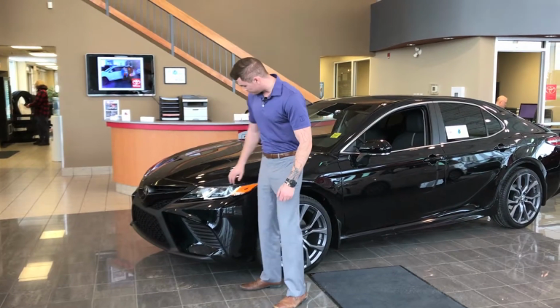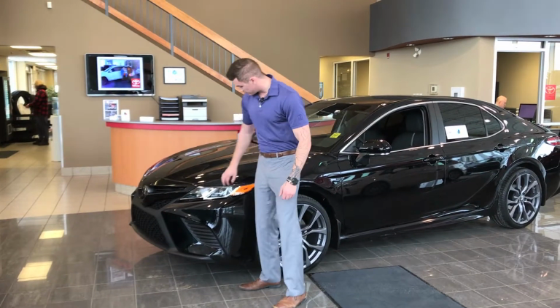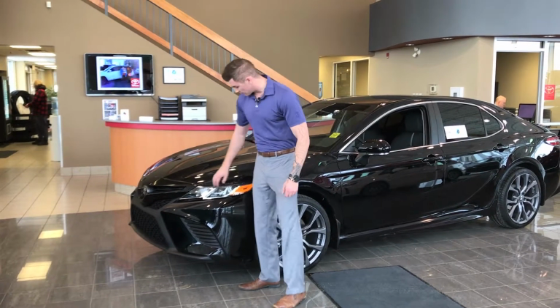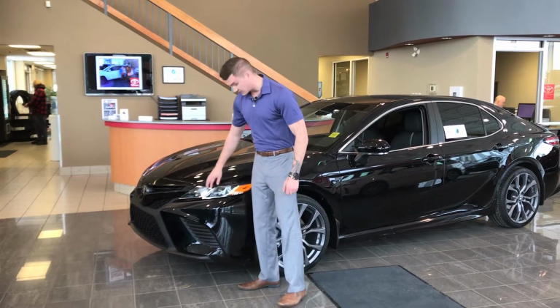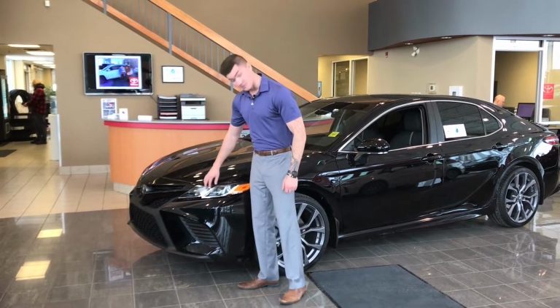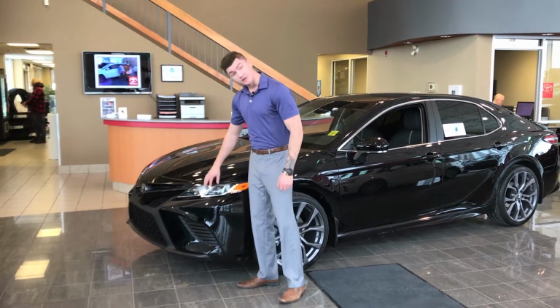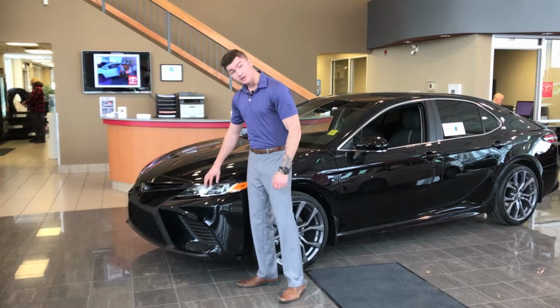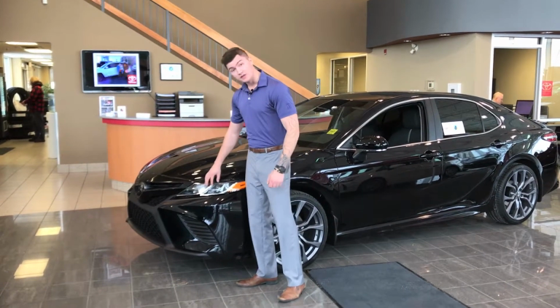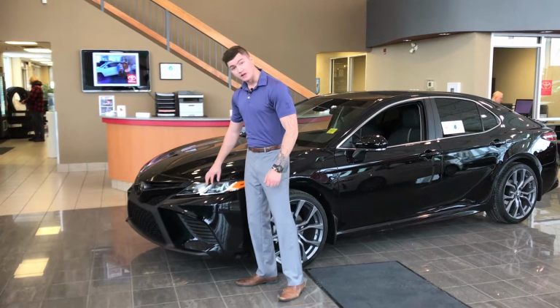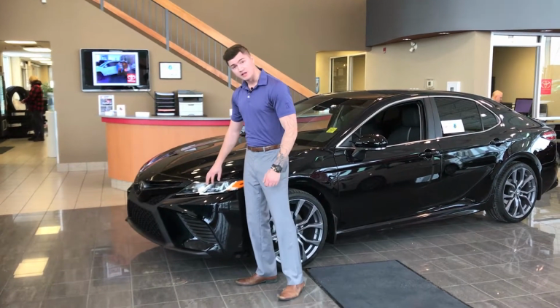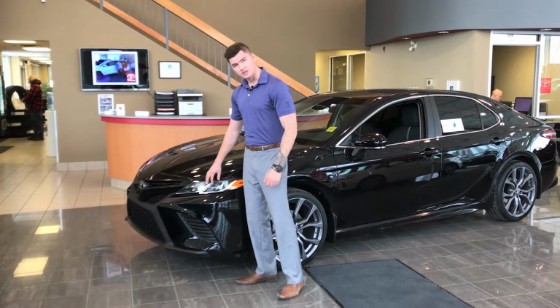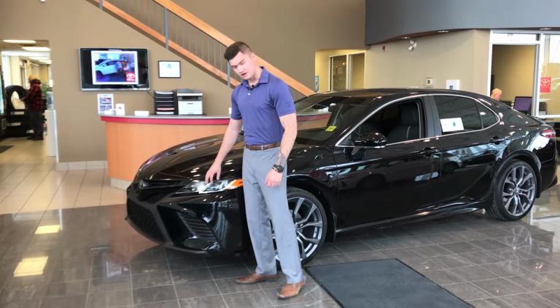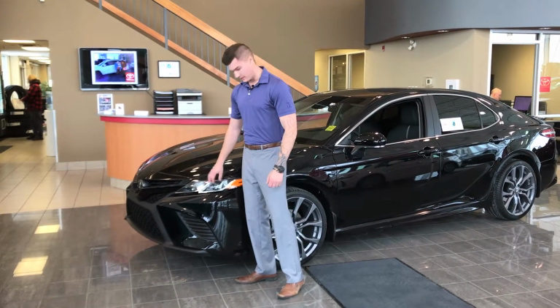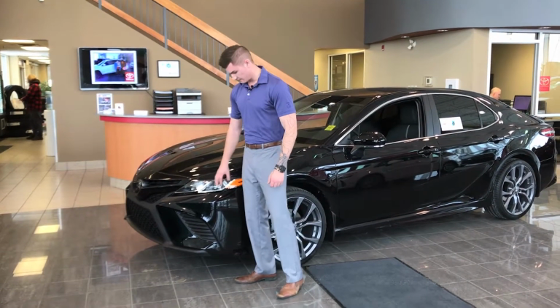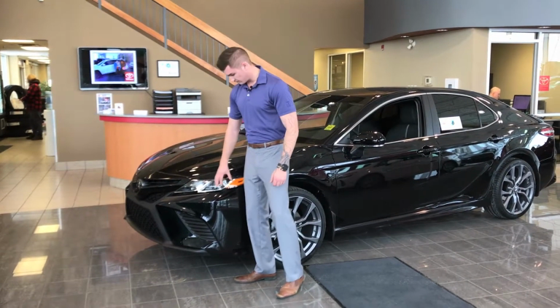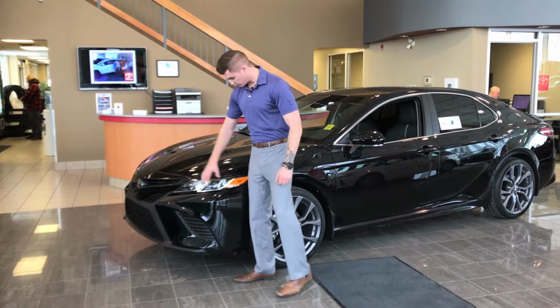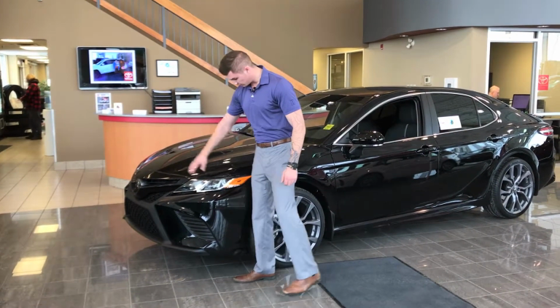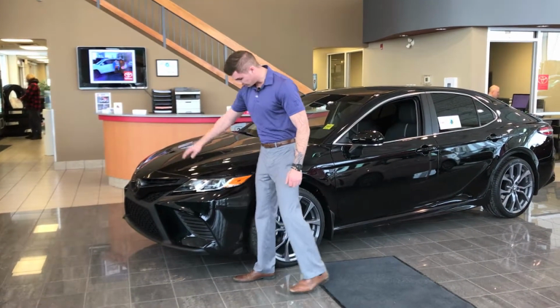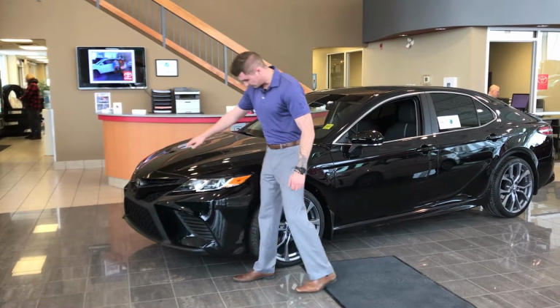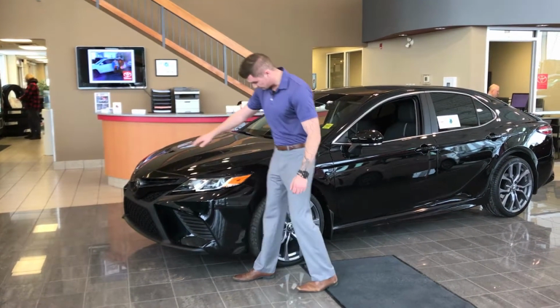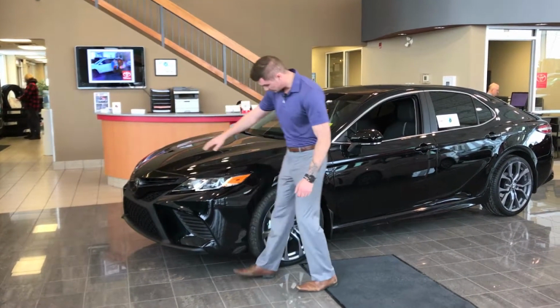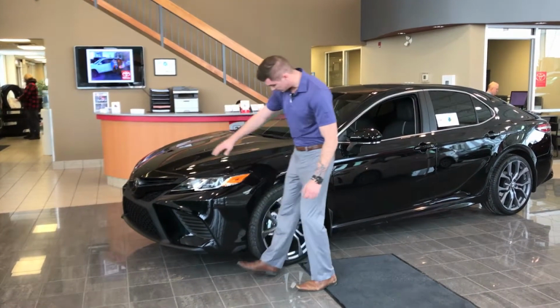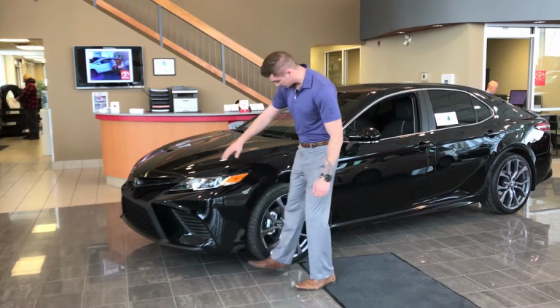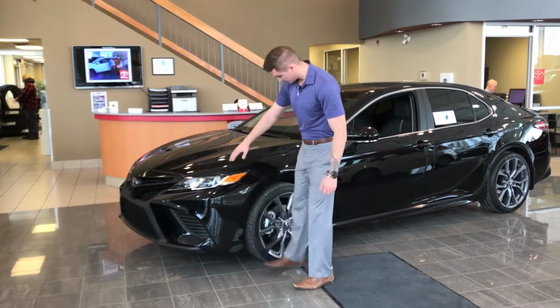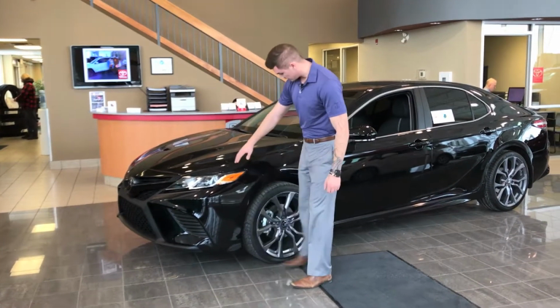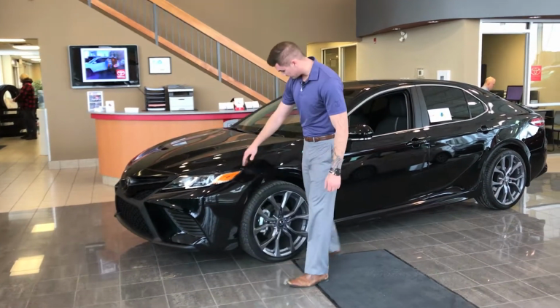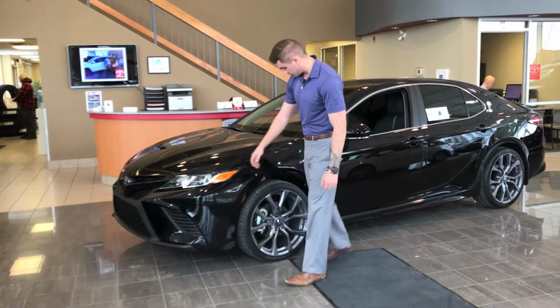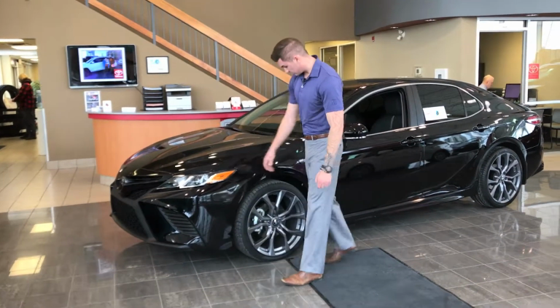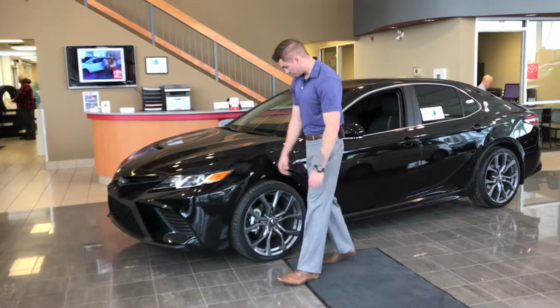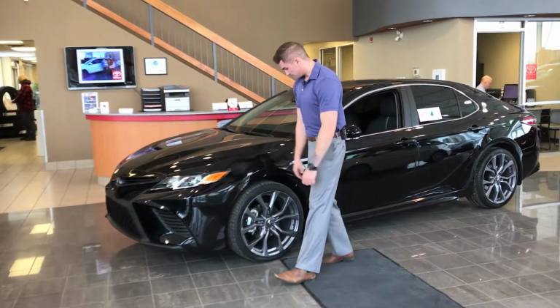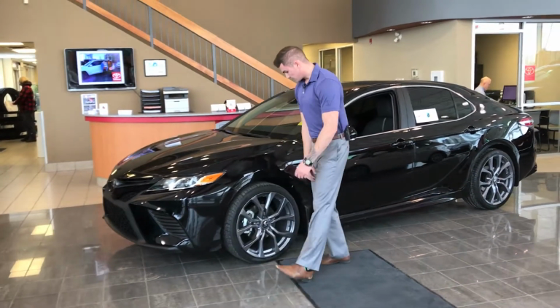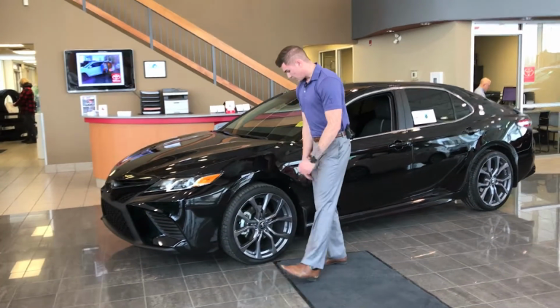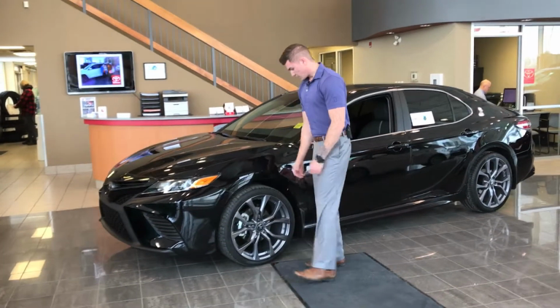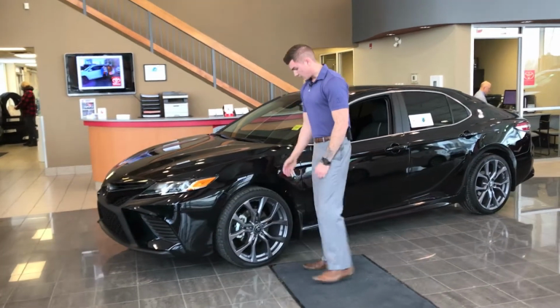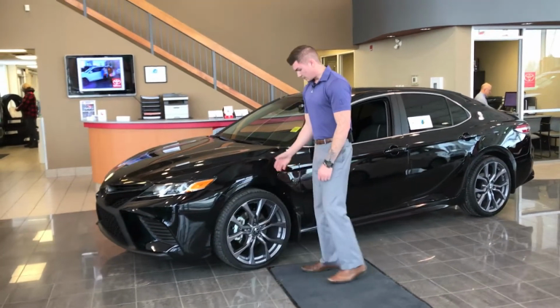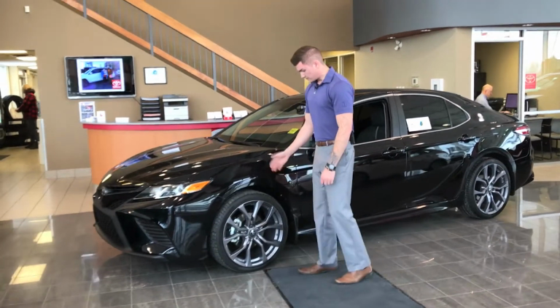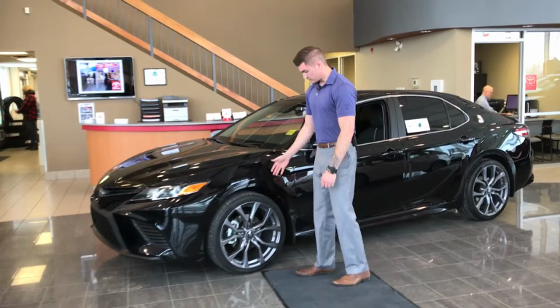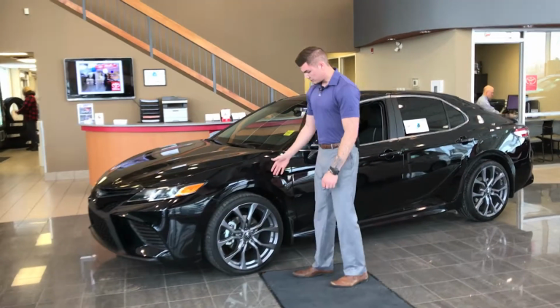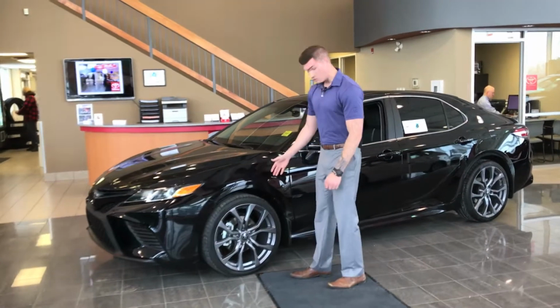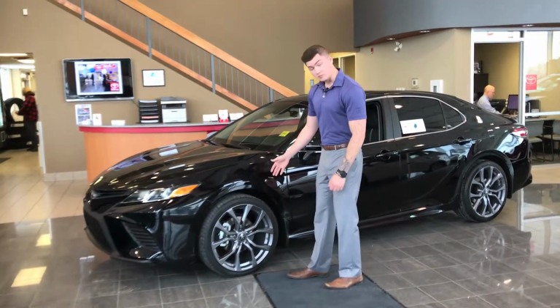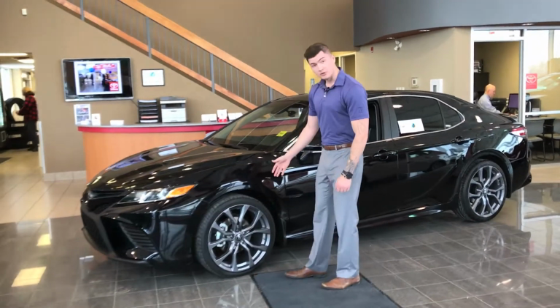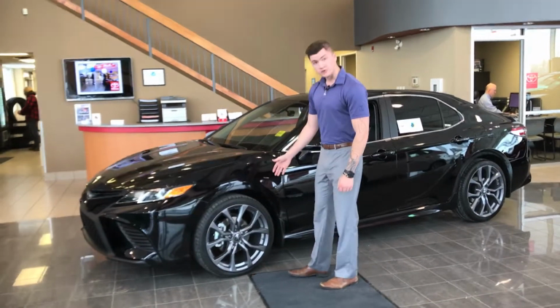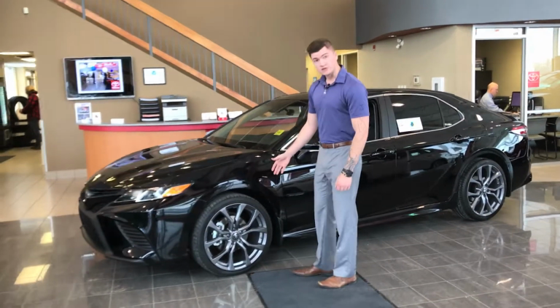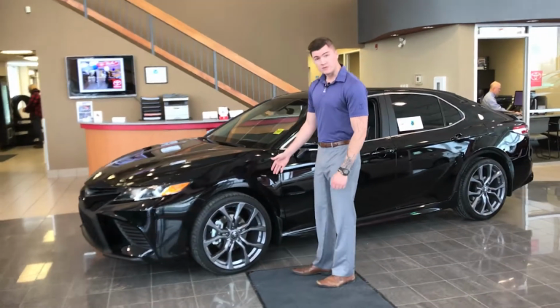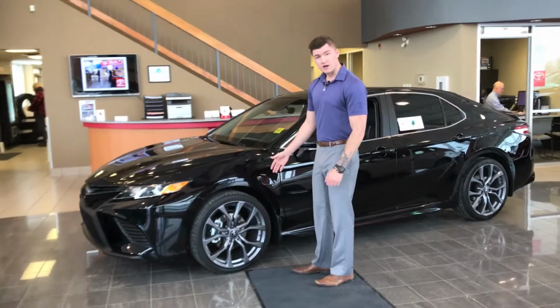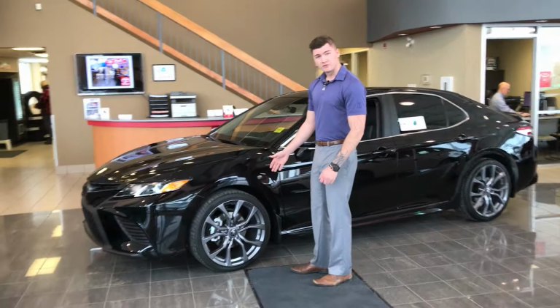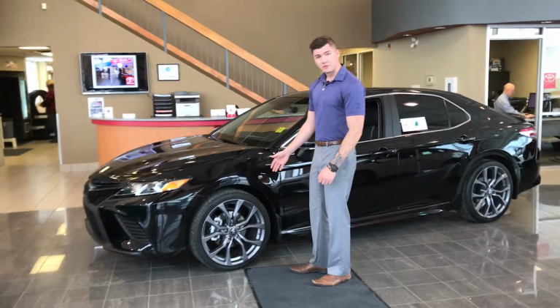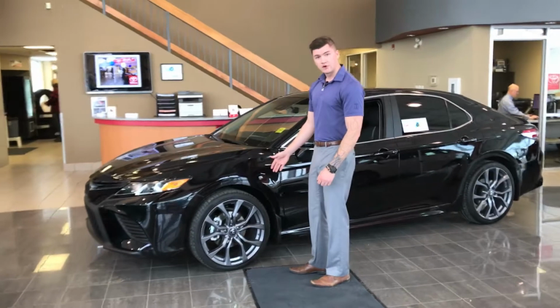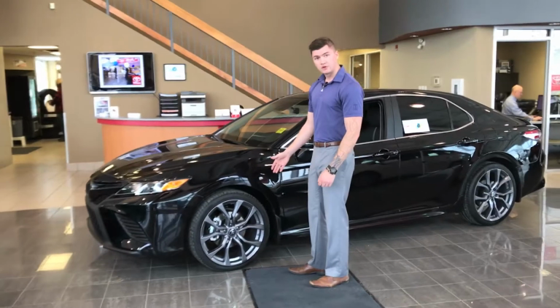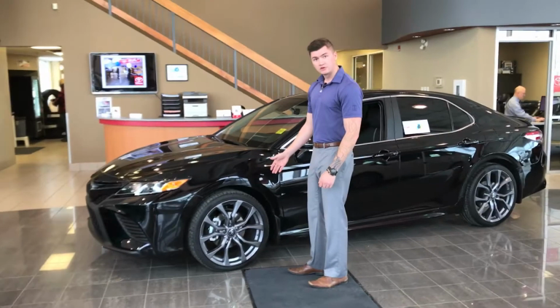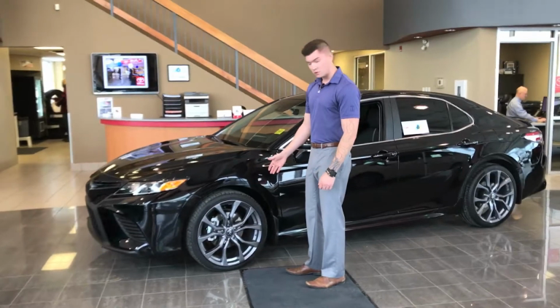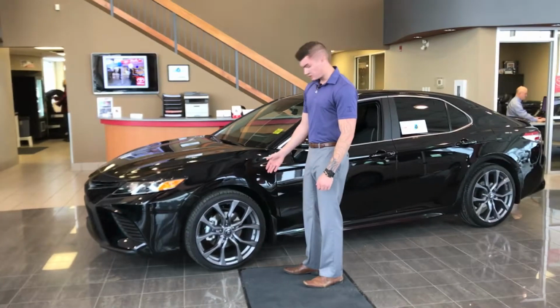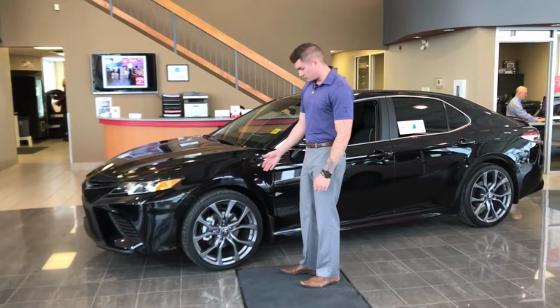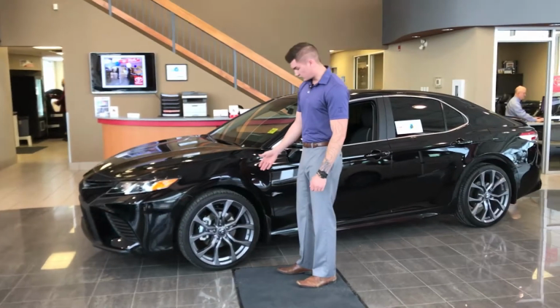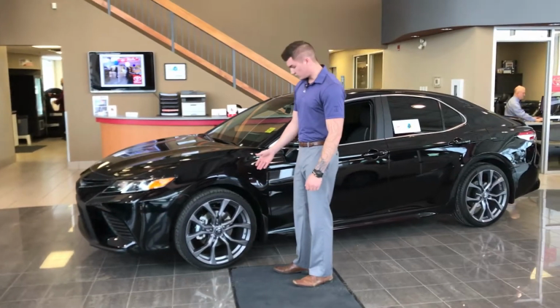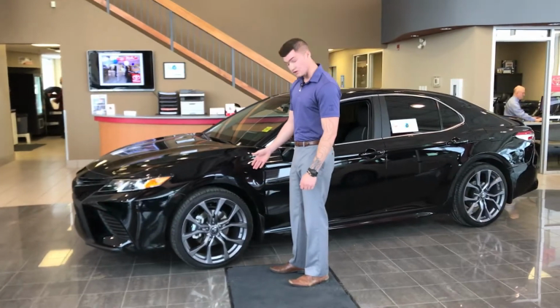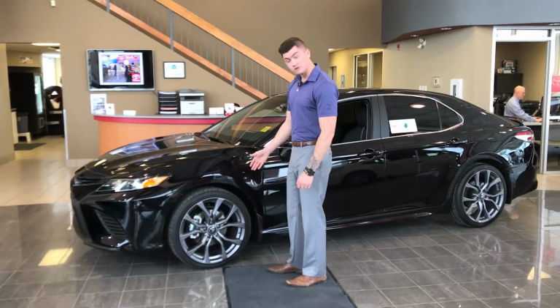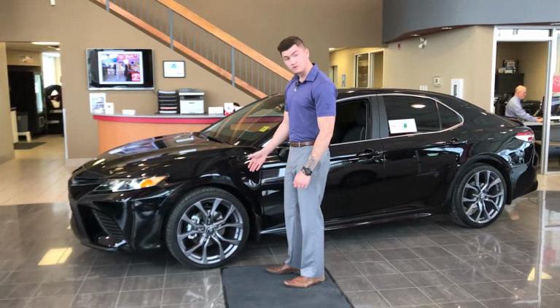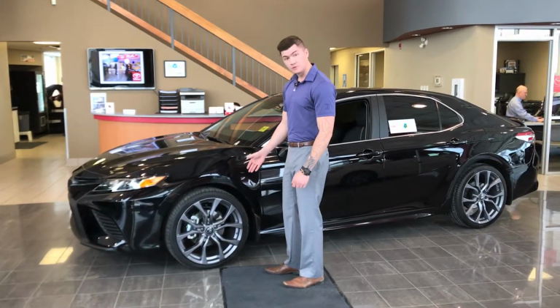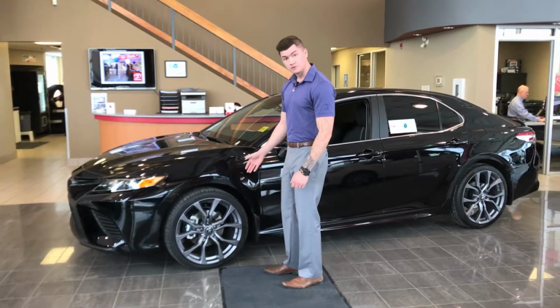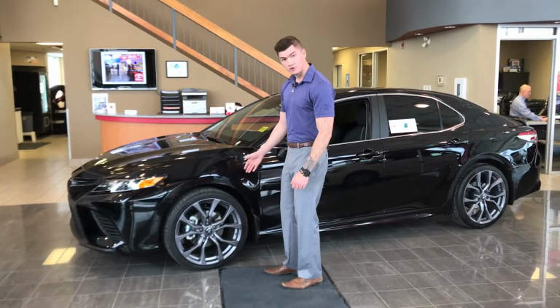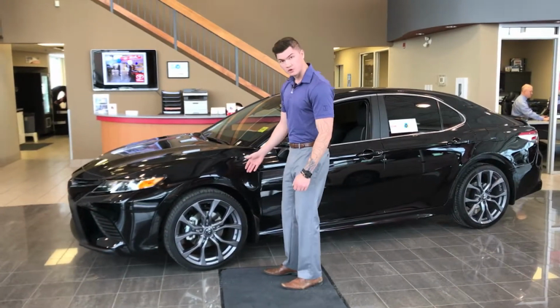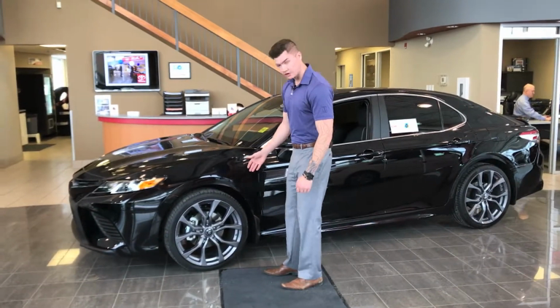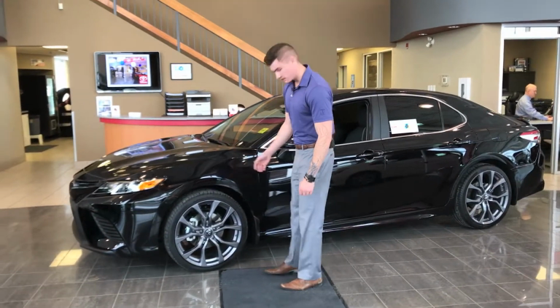They've got some LED lights here, completely redesigned. Here we put on some aftermarket 20-inch wheels from Toyota.